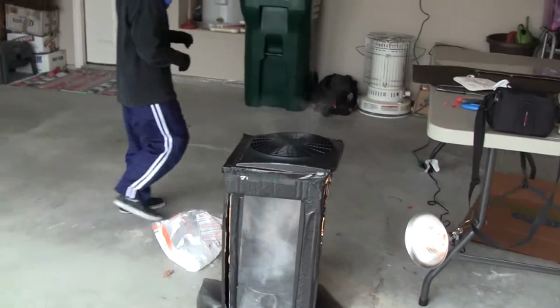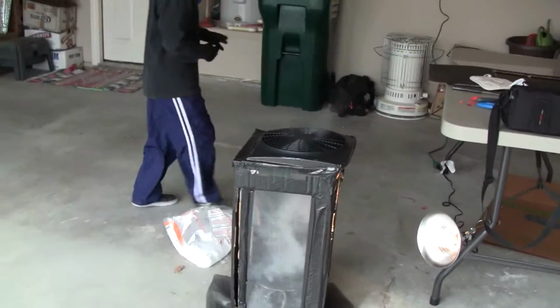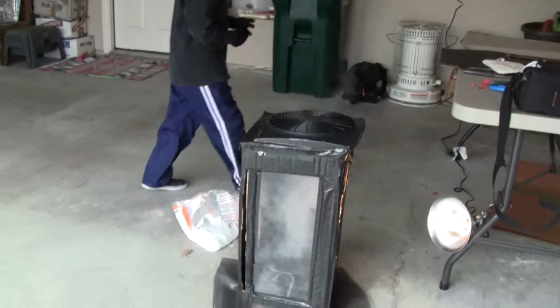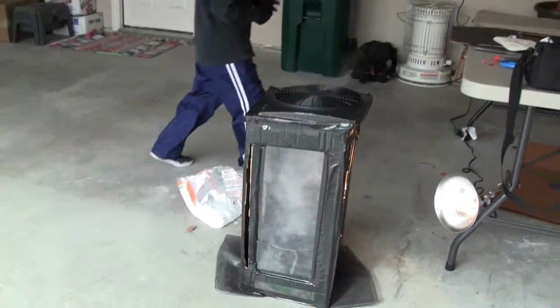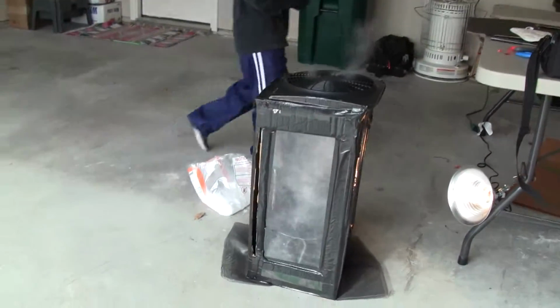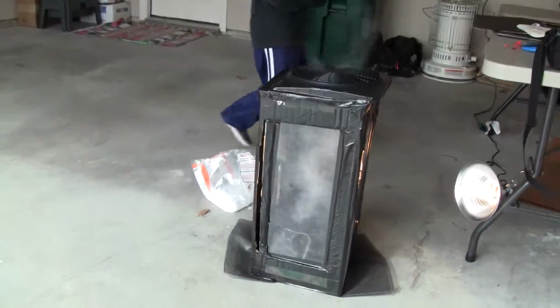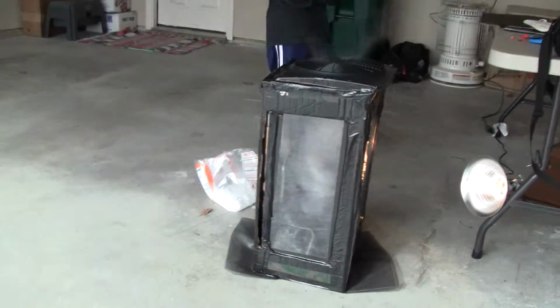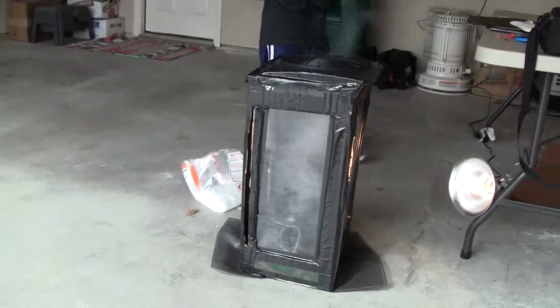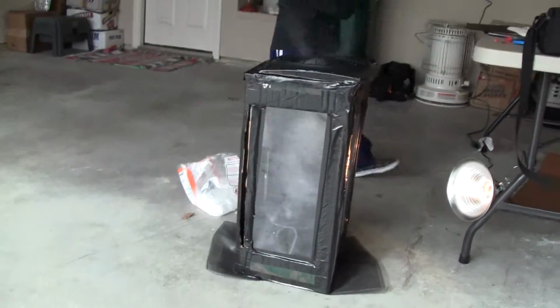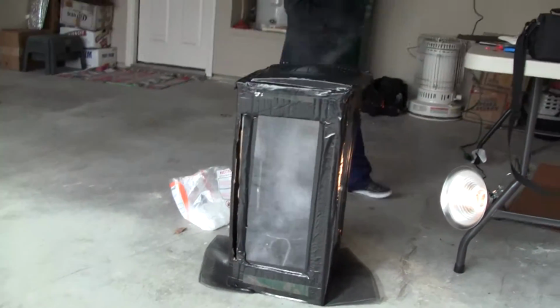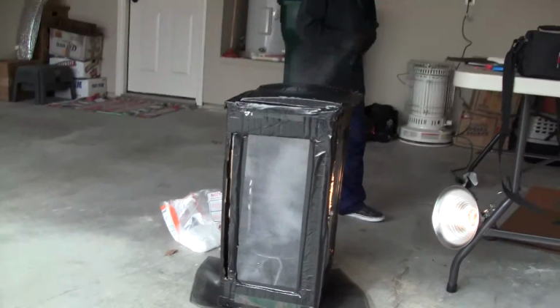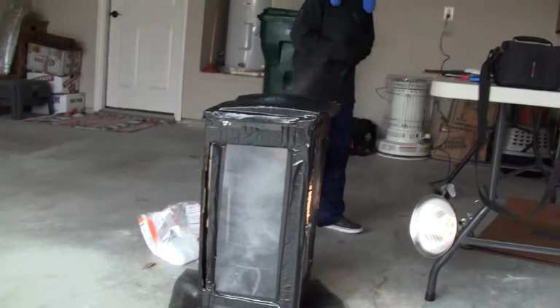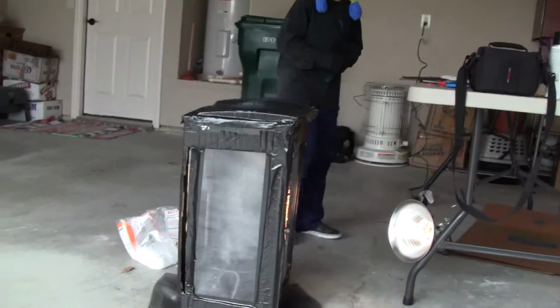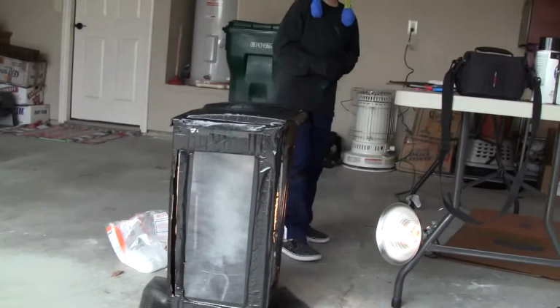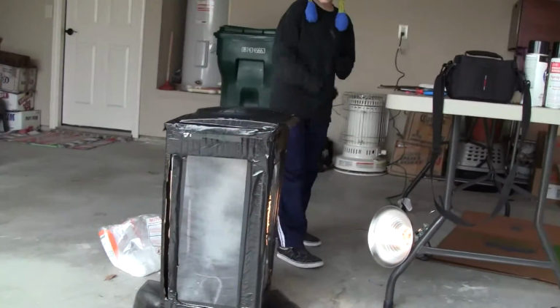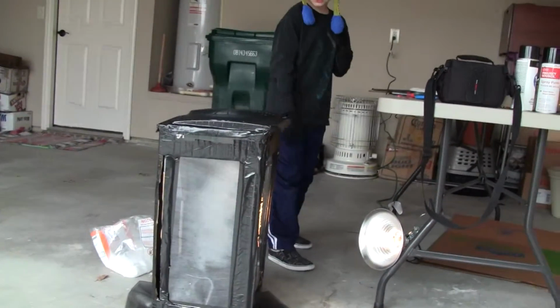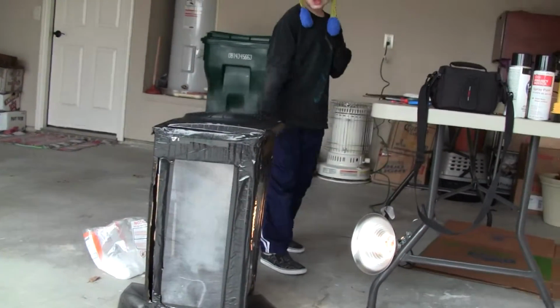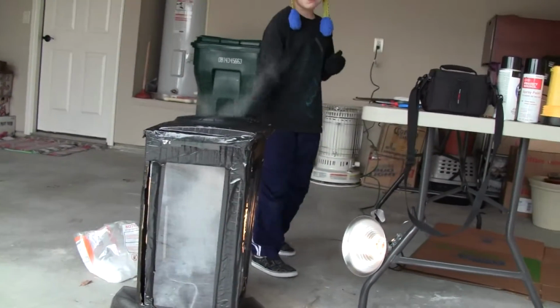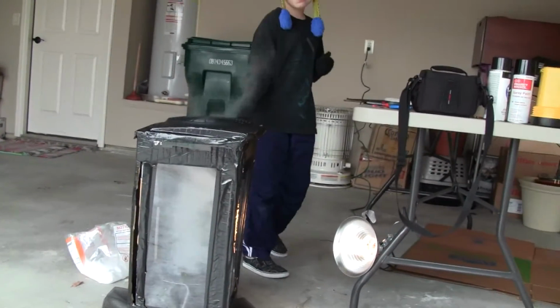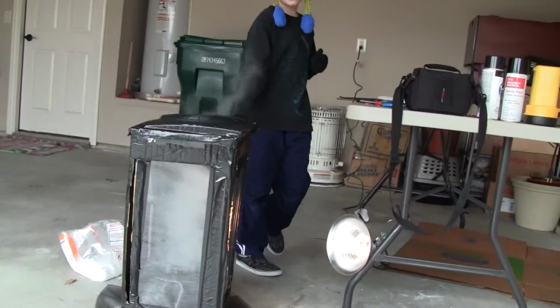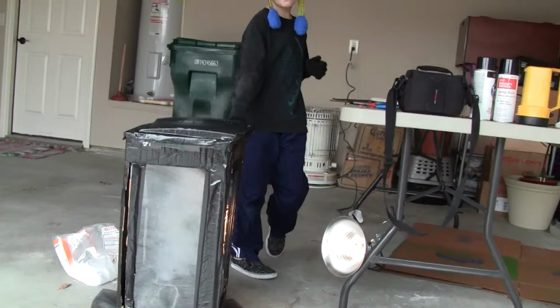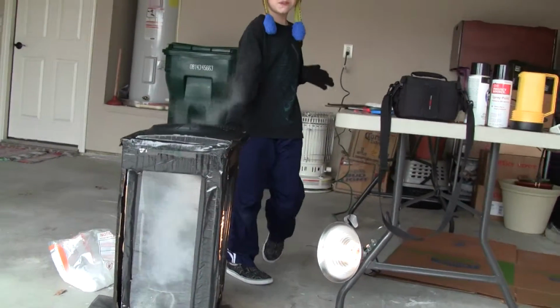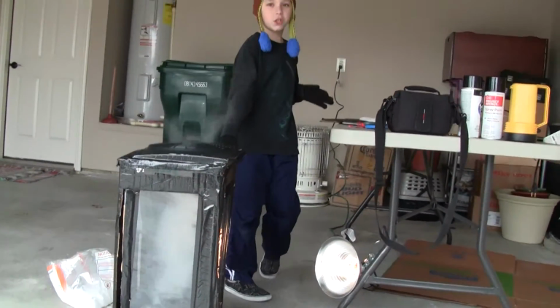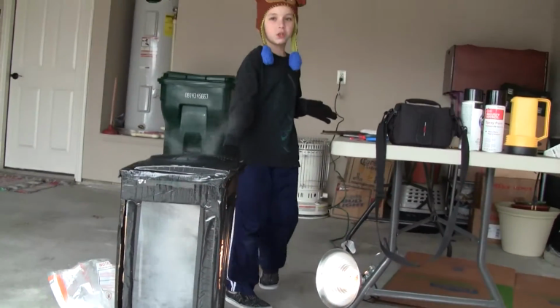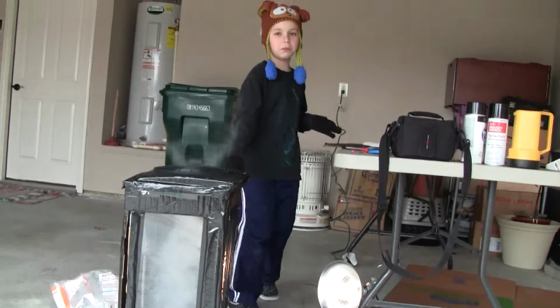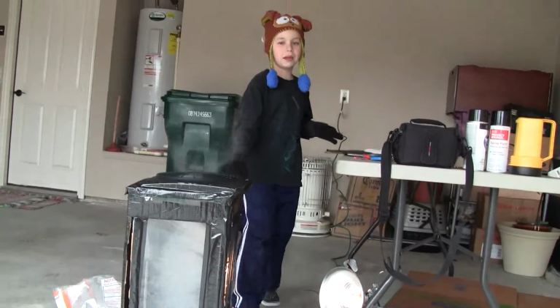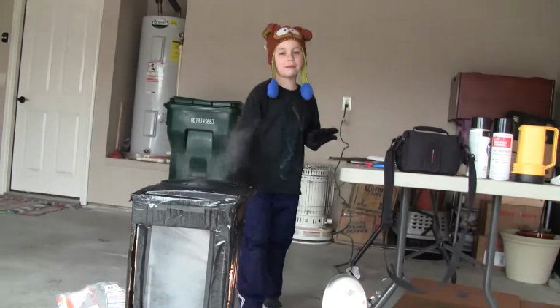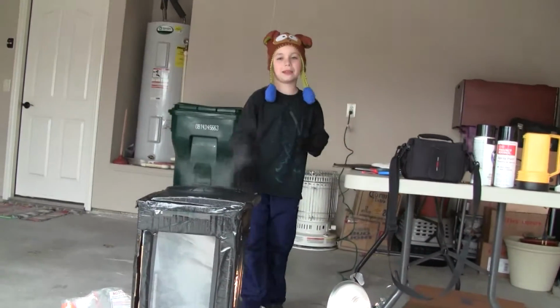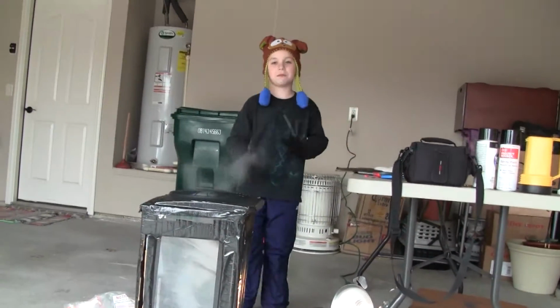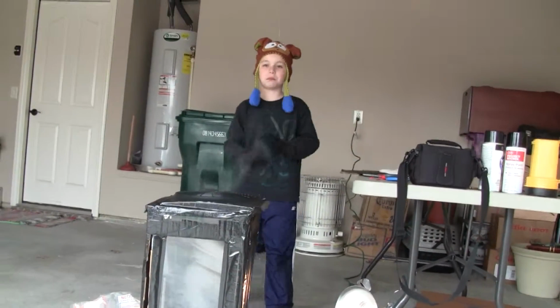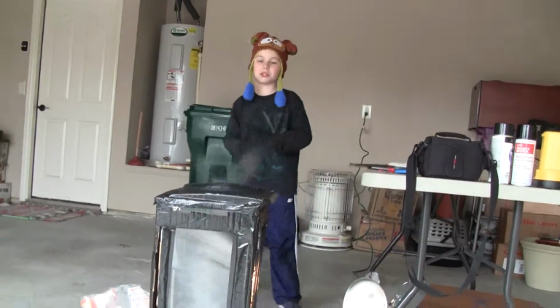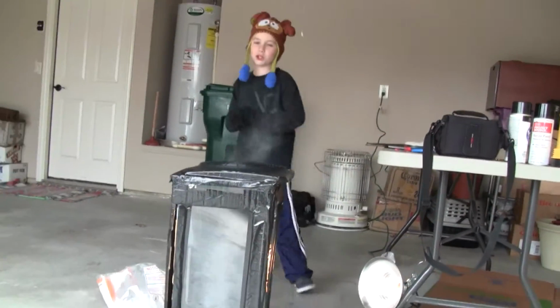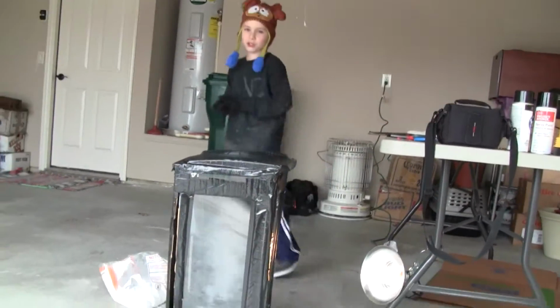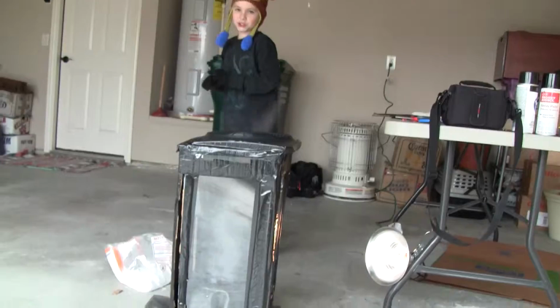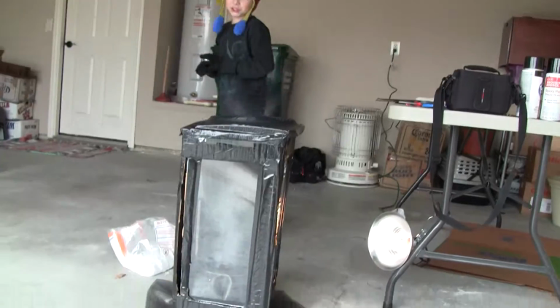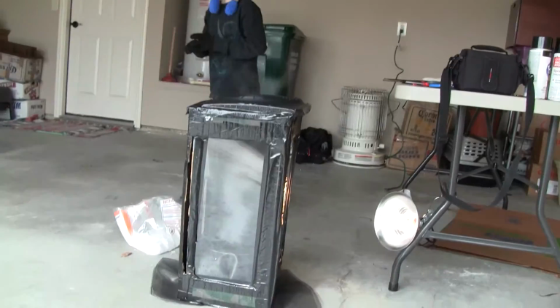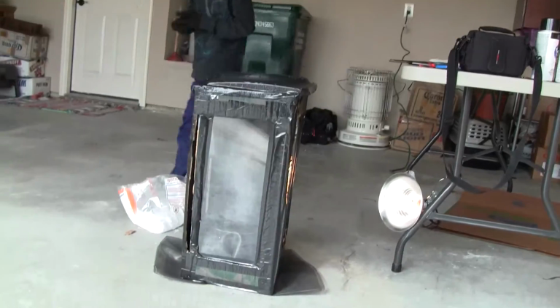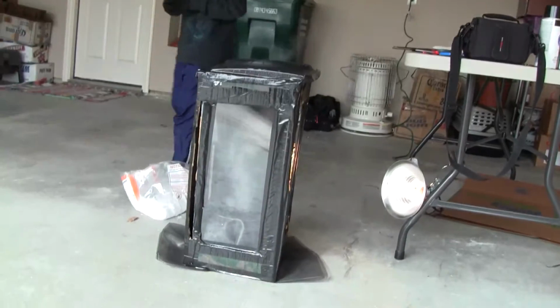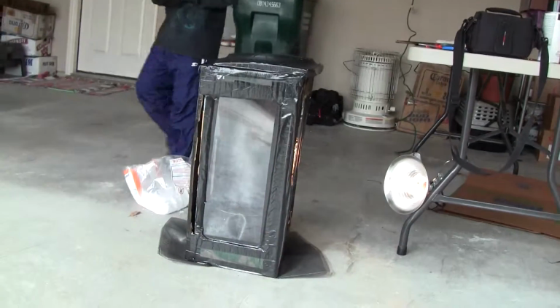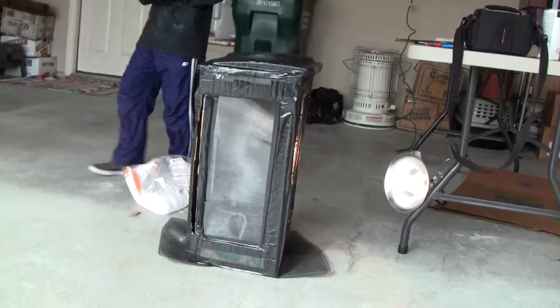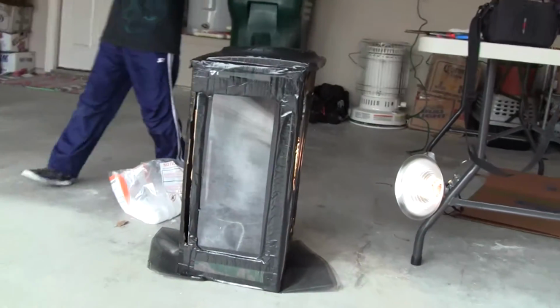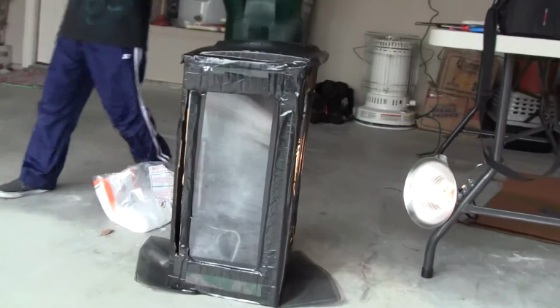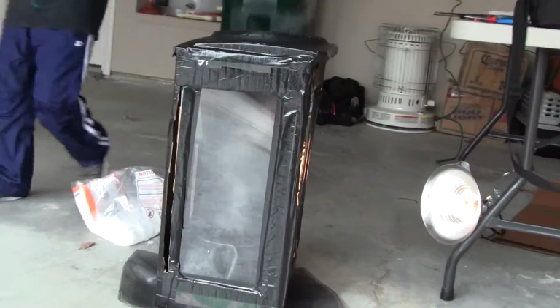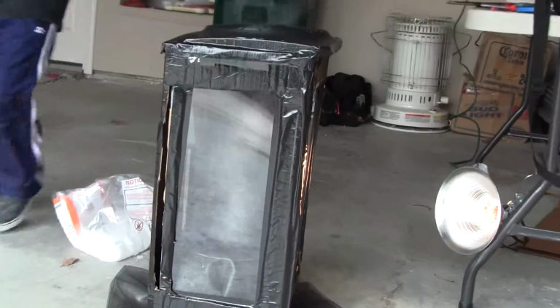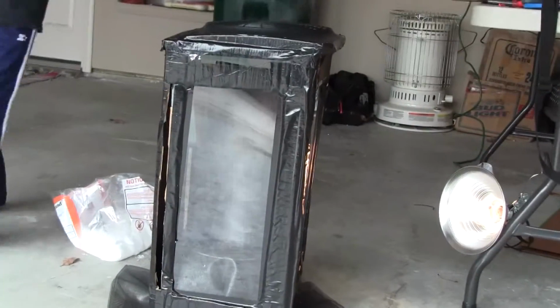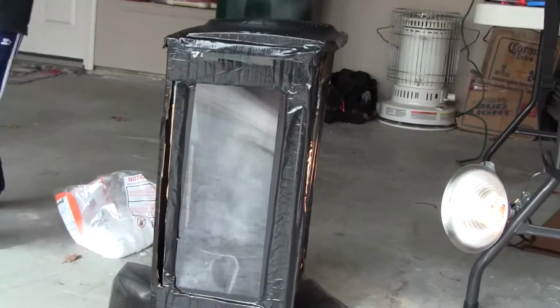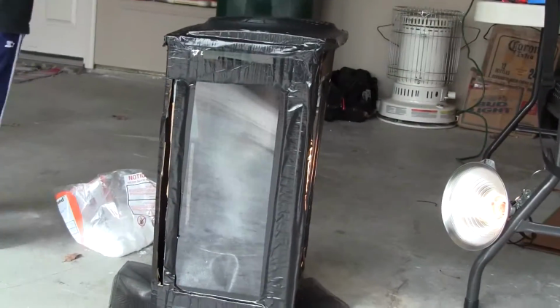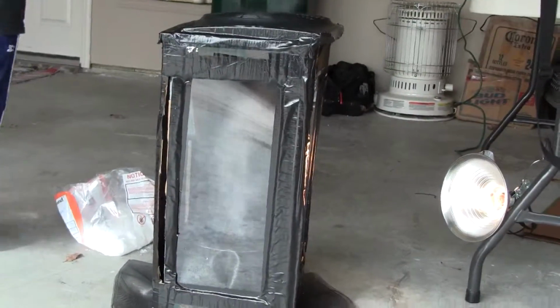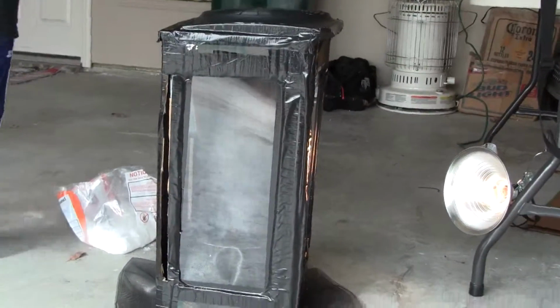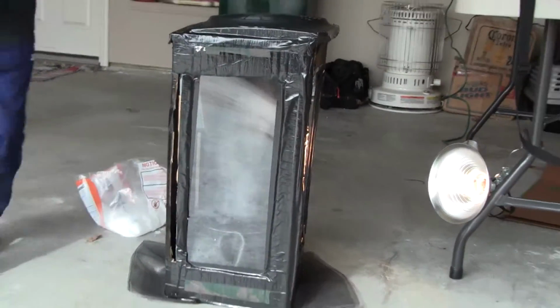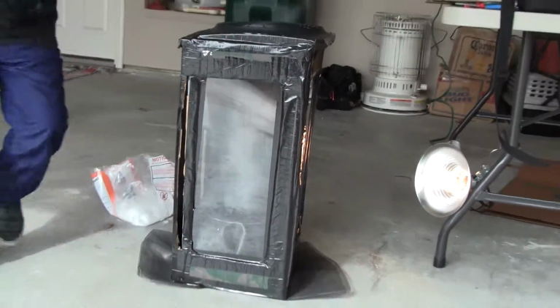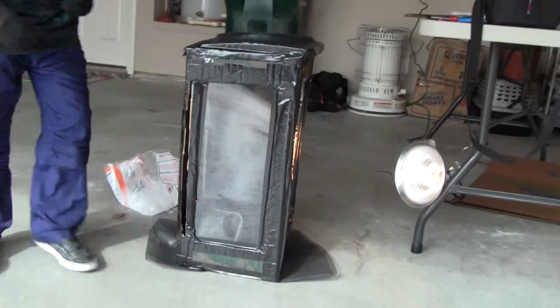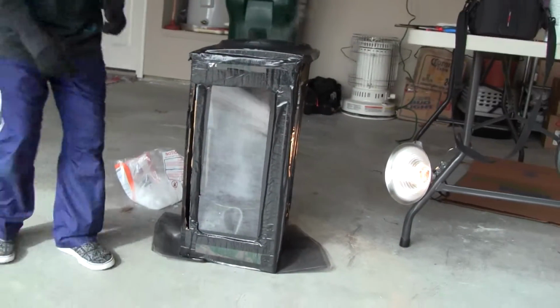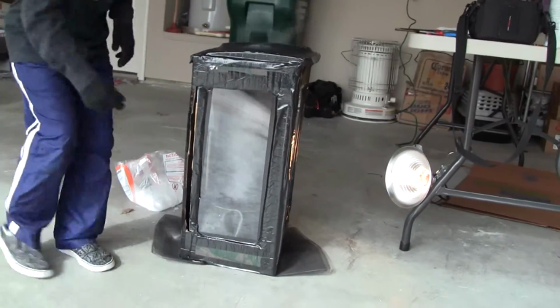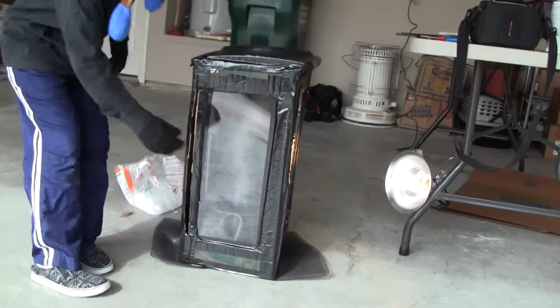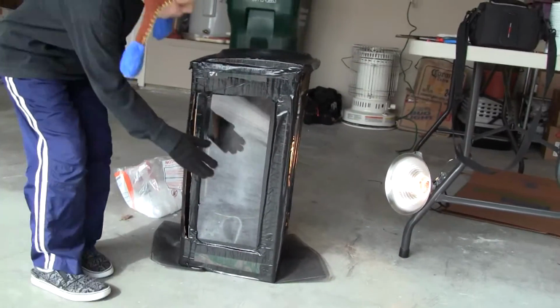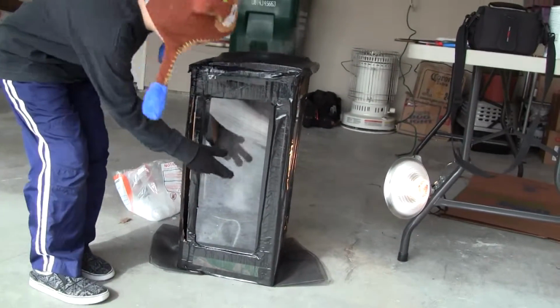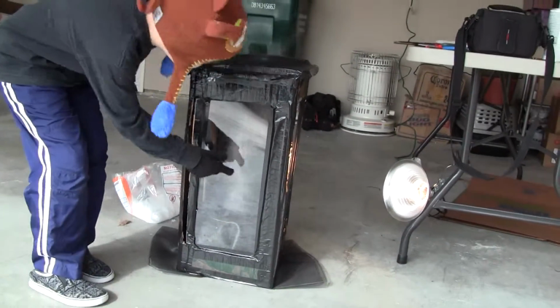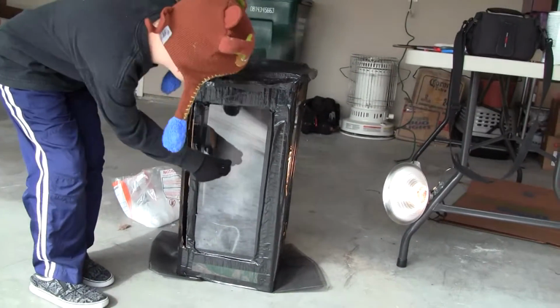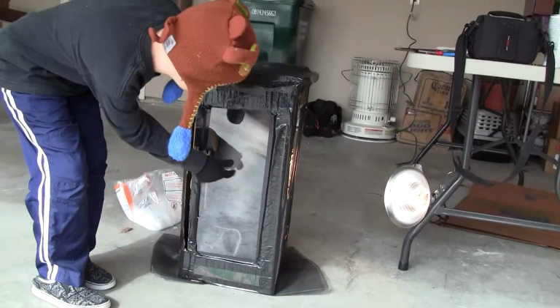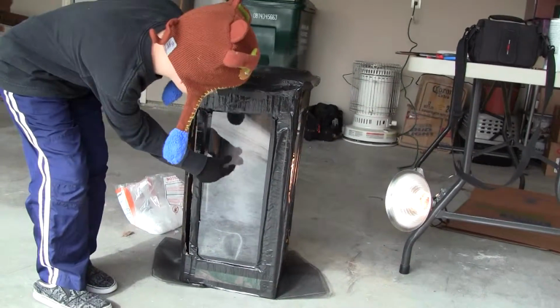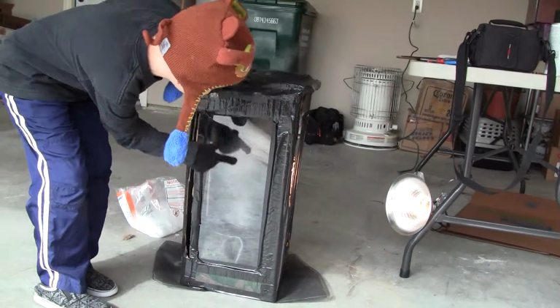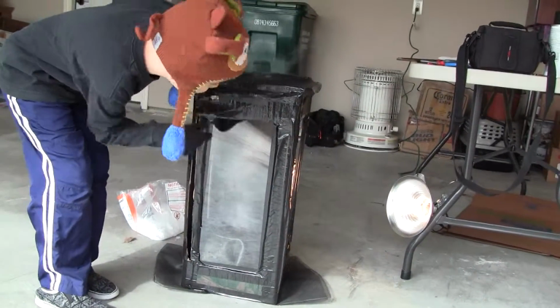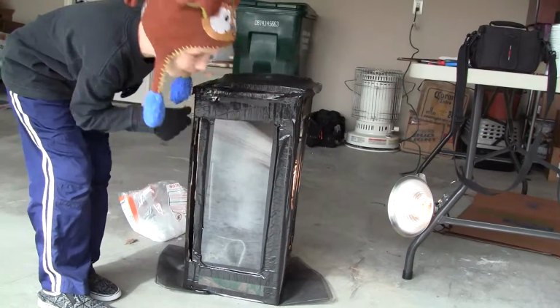We put the dry ice in the trap door — the little door right there.